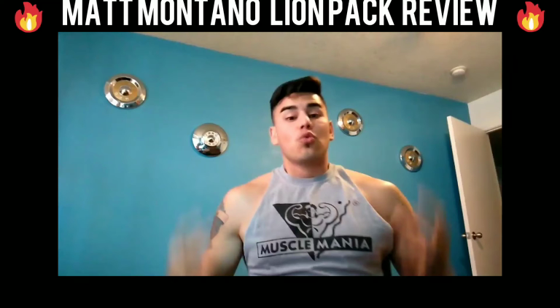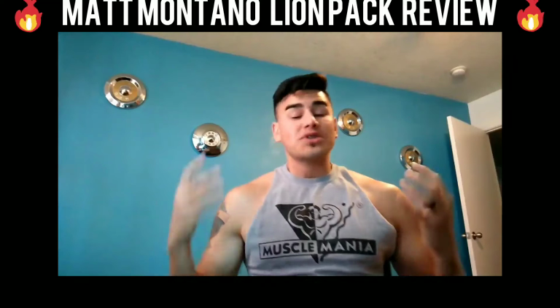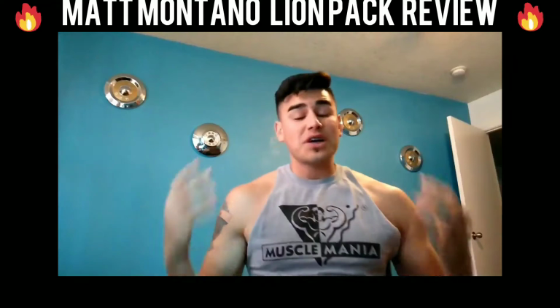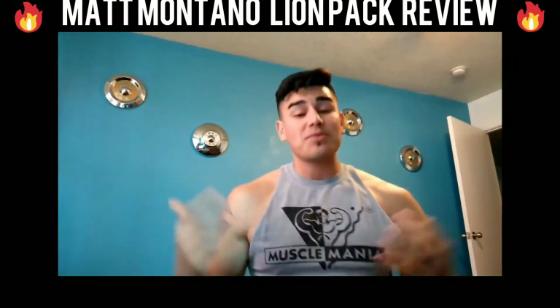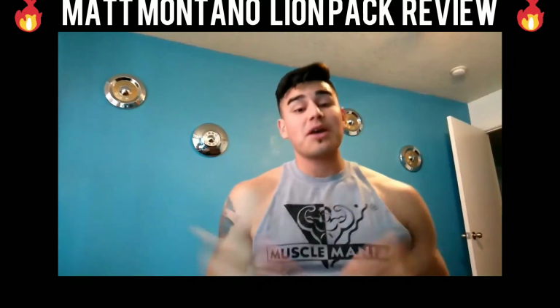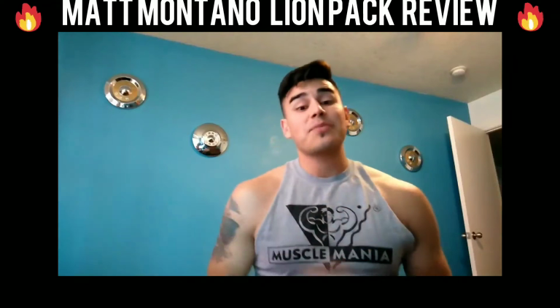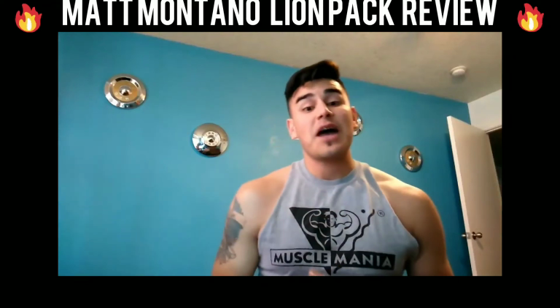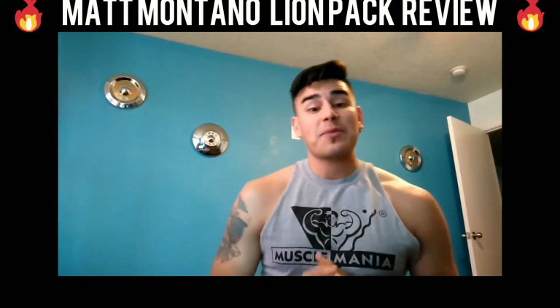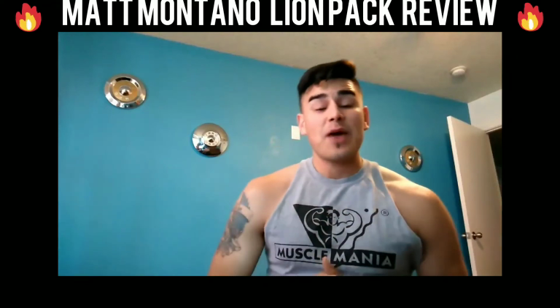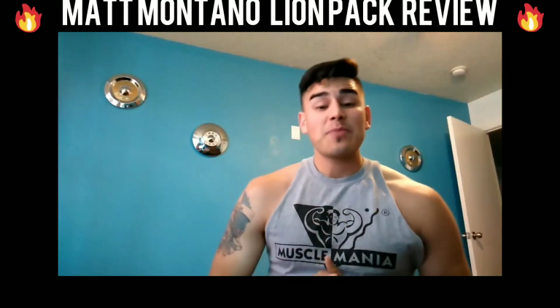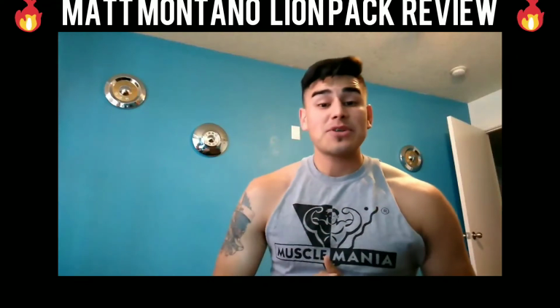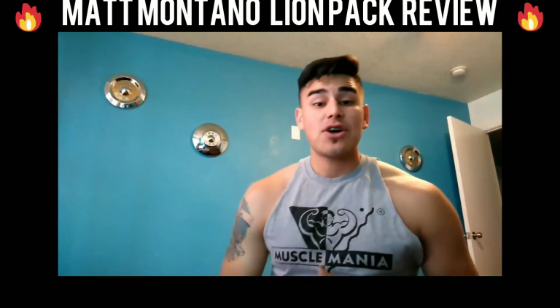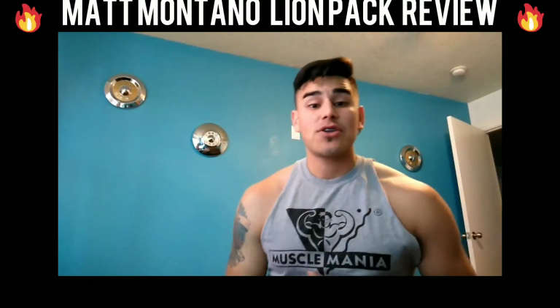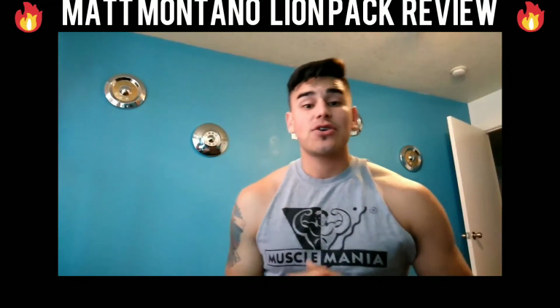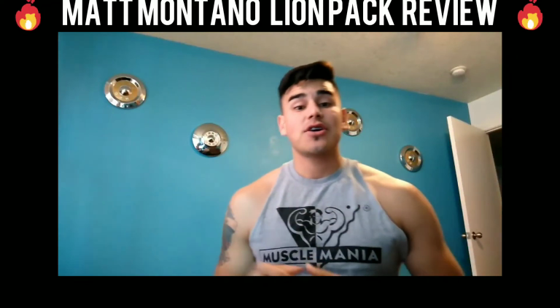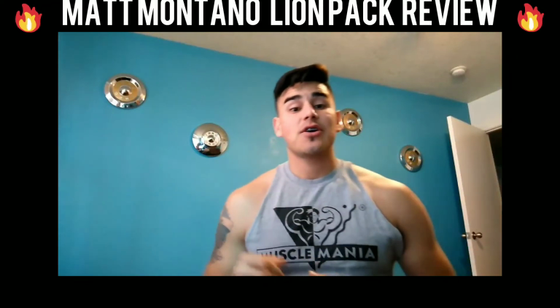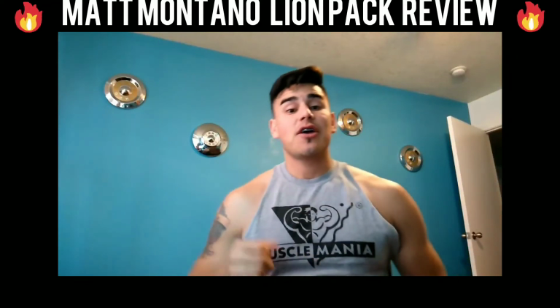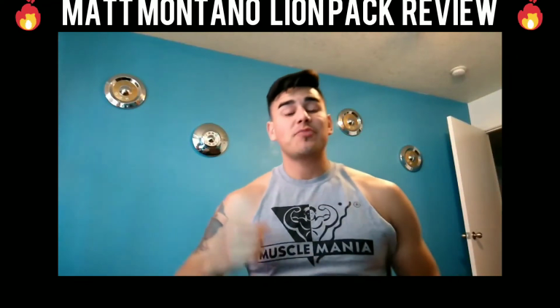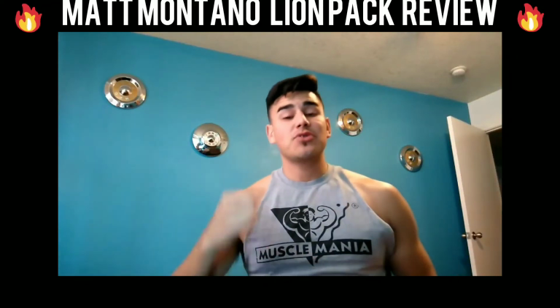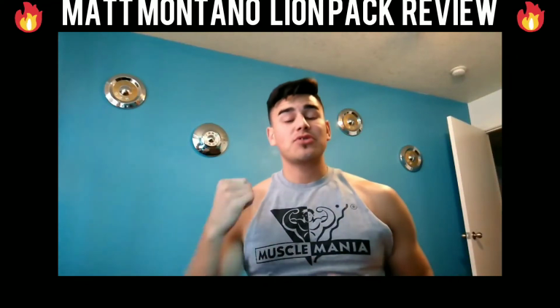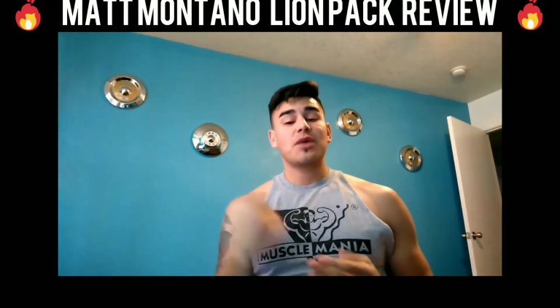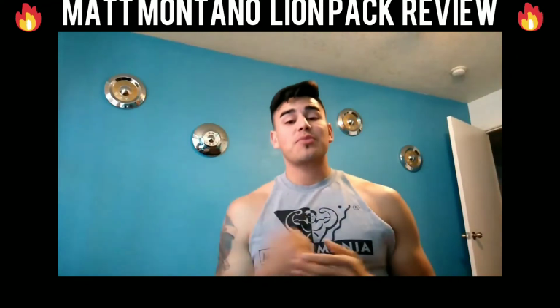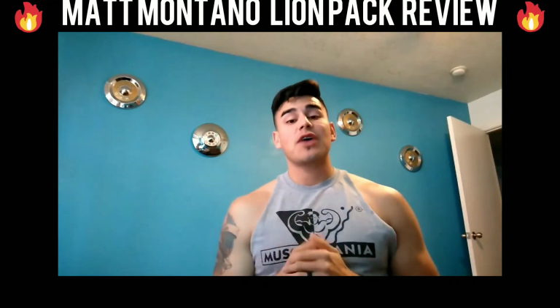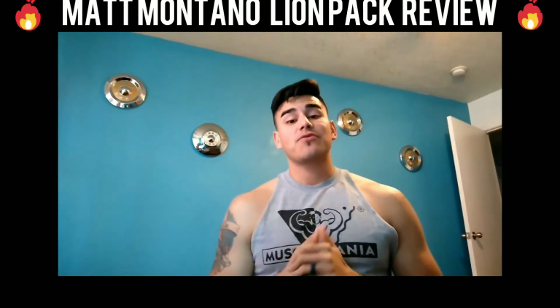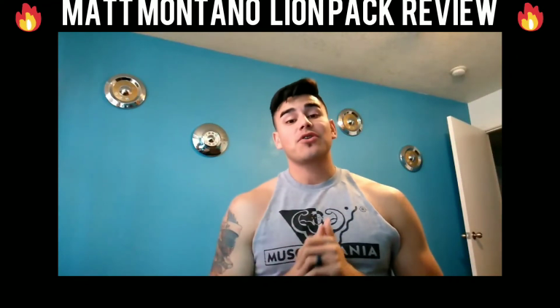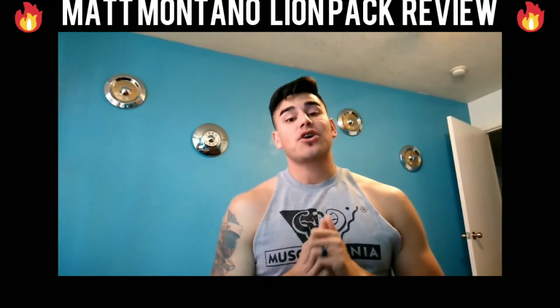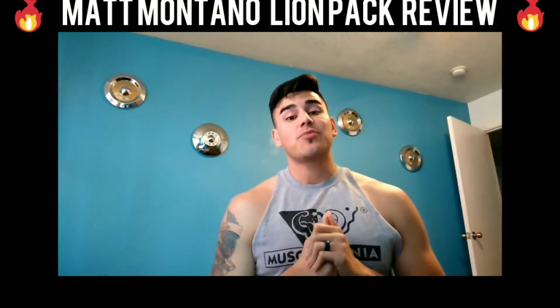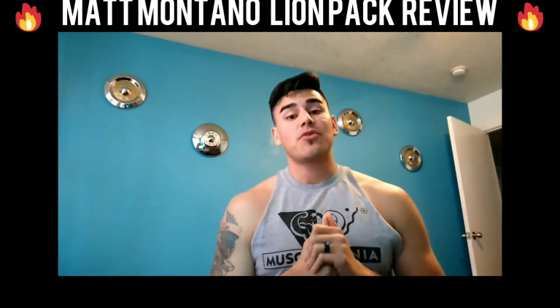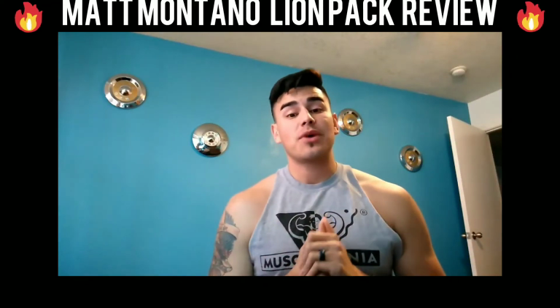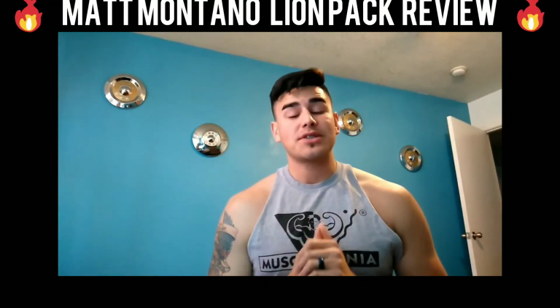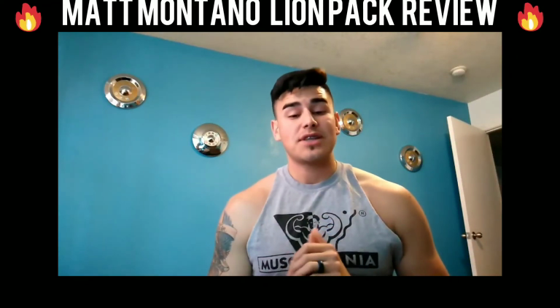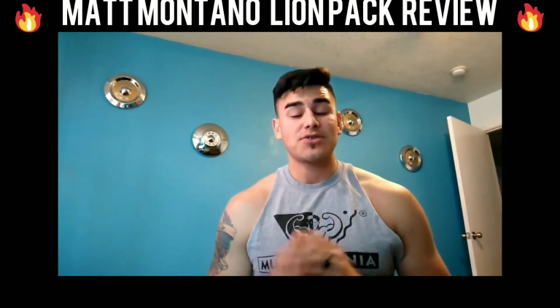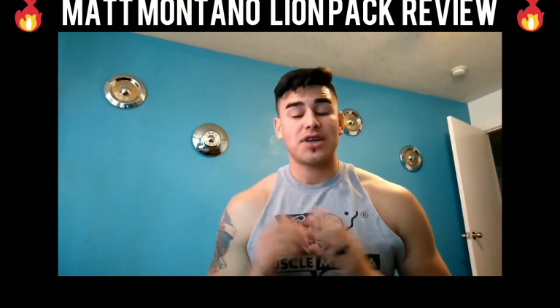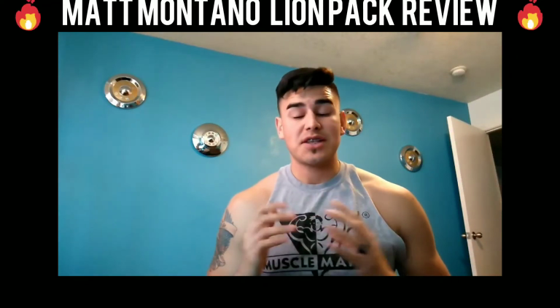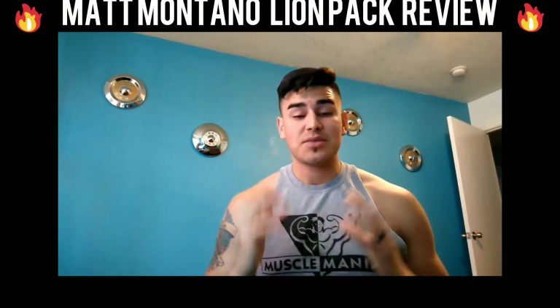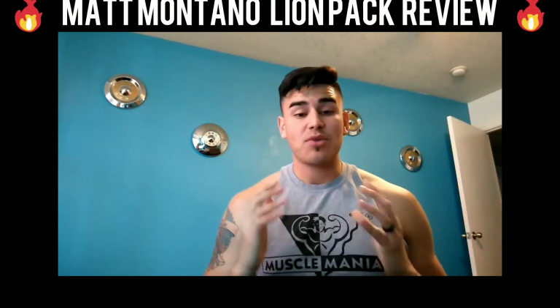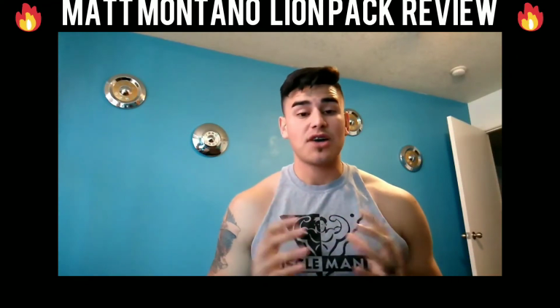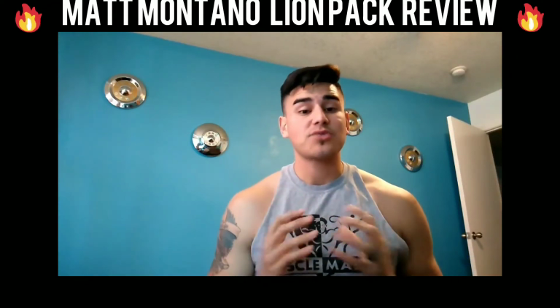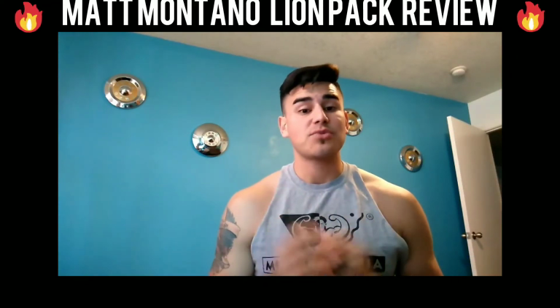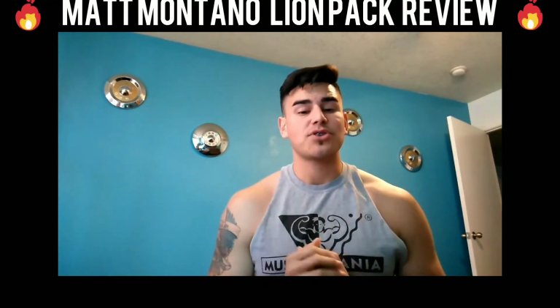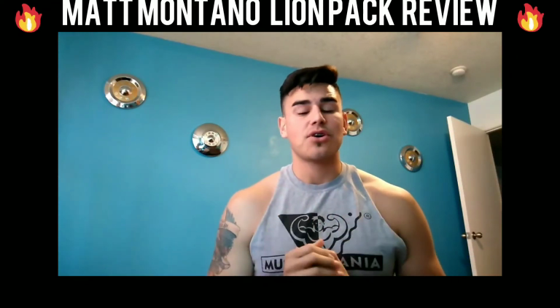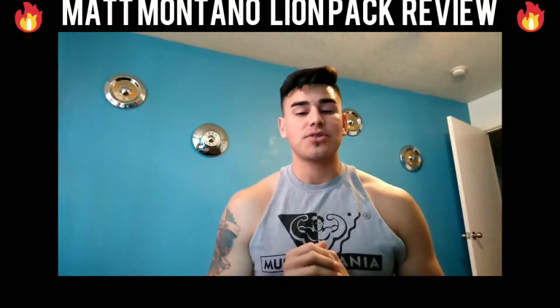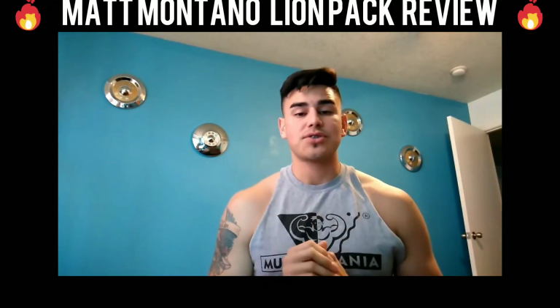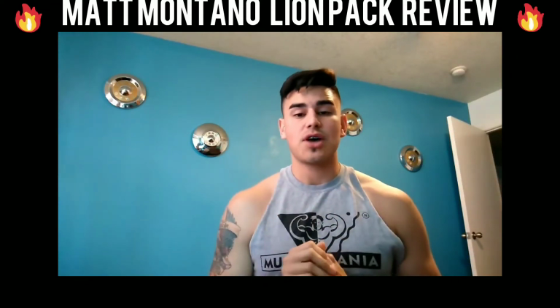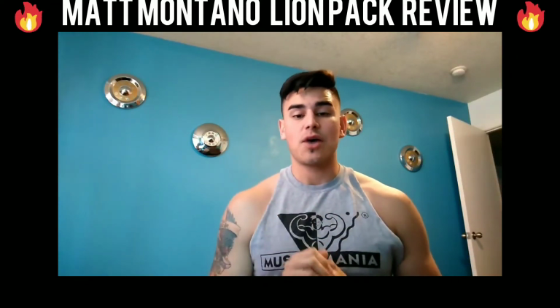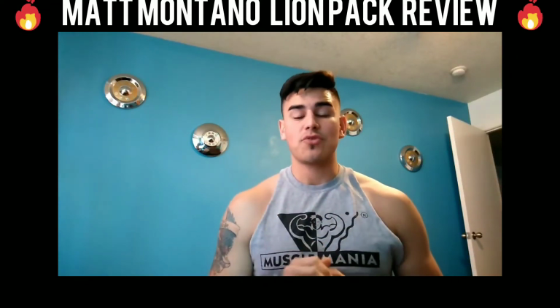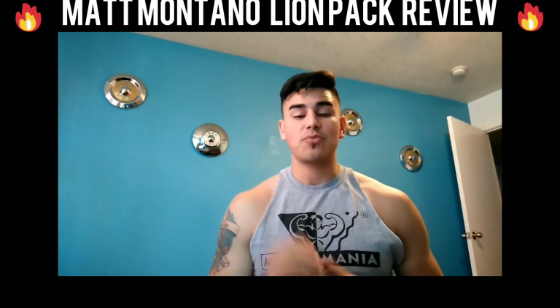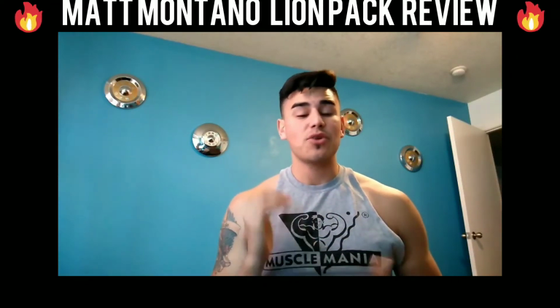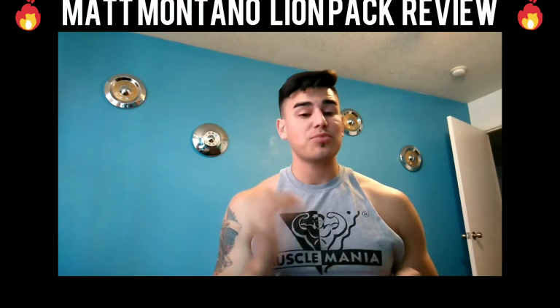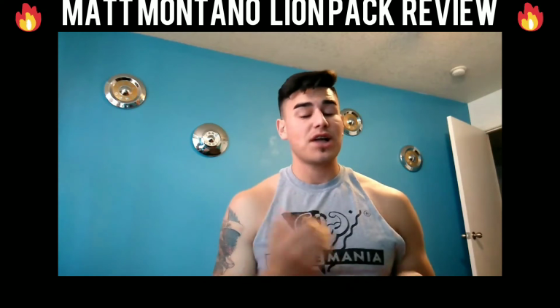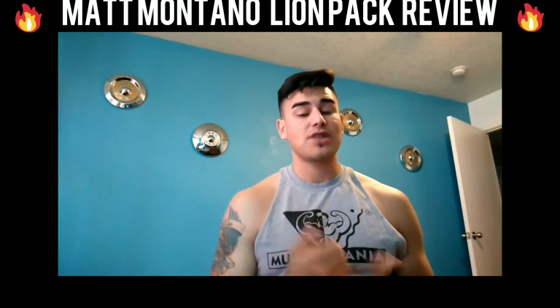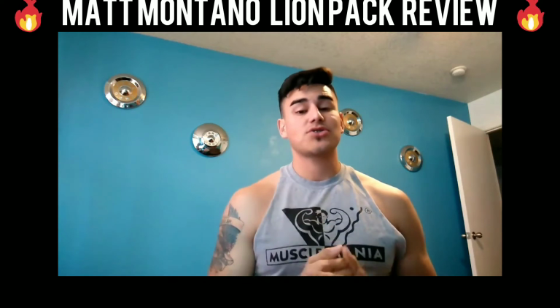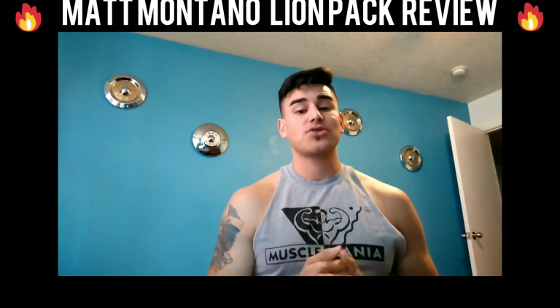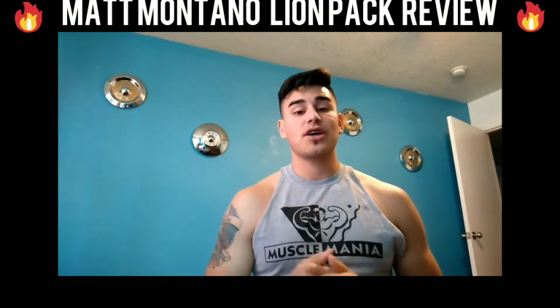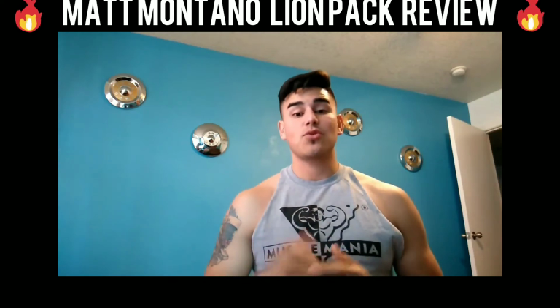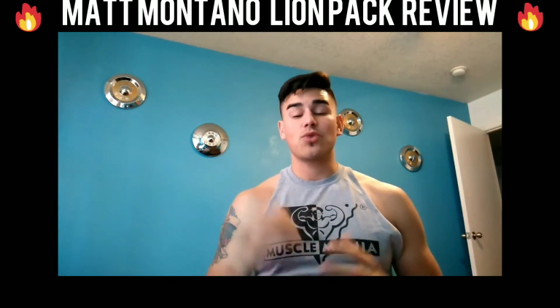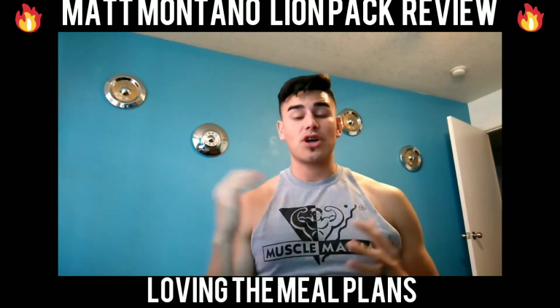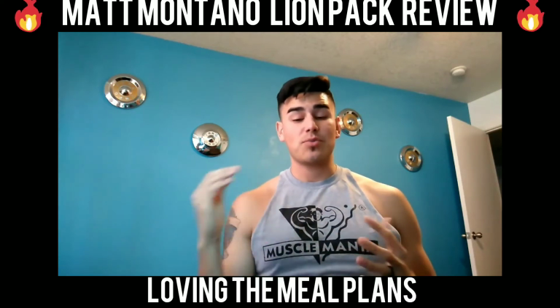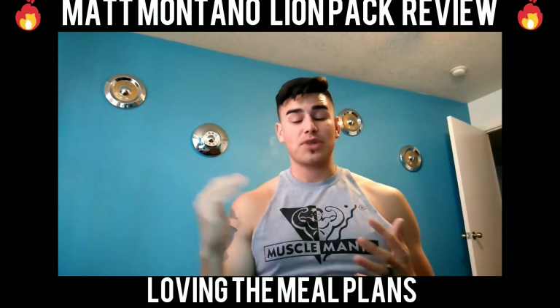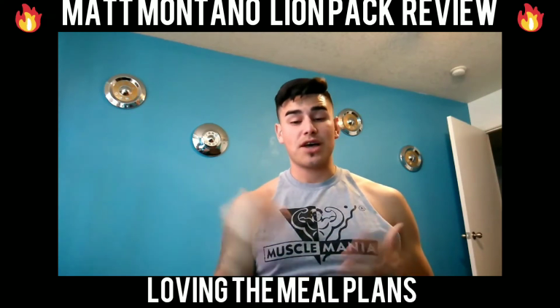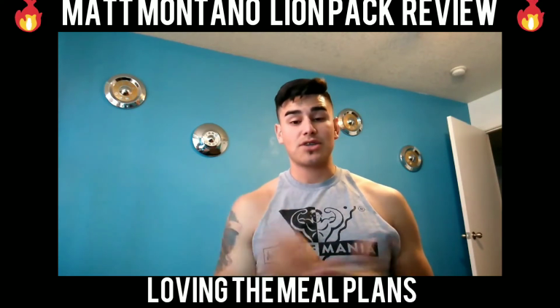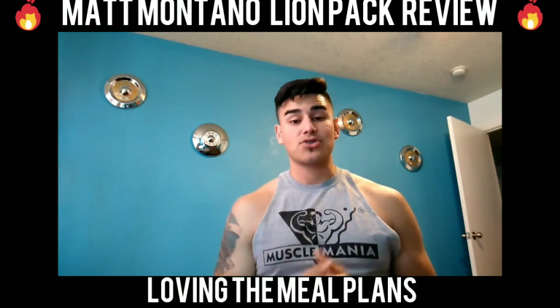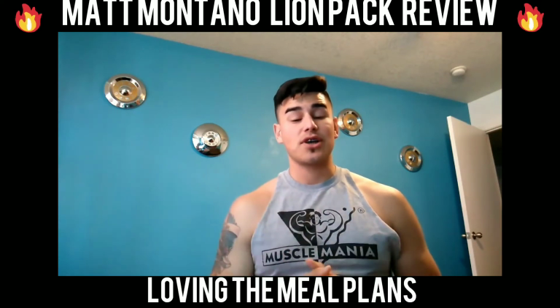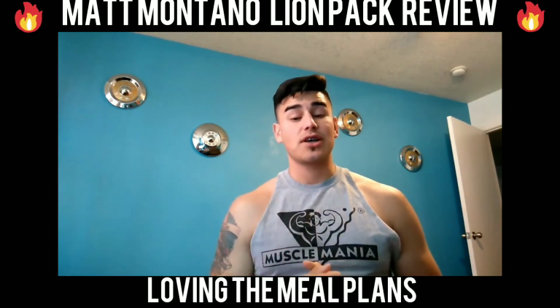What's up, Lime Pack? Matt Montano here. I've been doing Lime Pack for a couple months now, so getting some awesome results. The meal plan is great, workout plan is great.